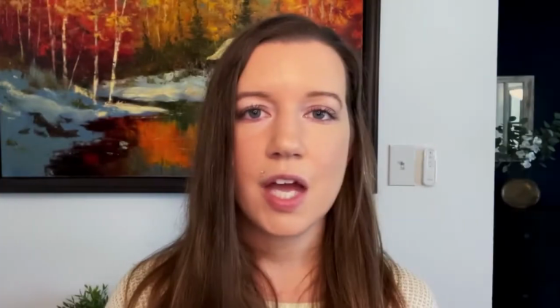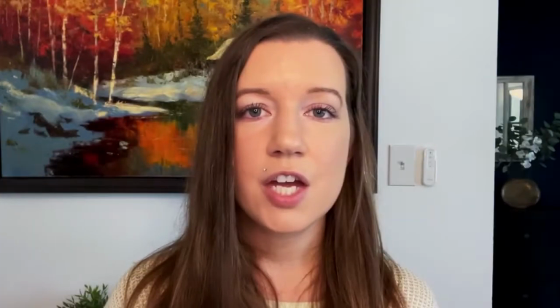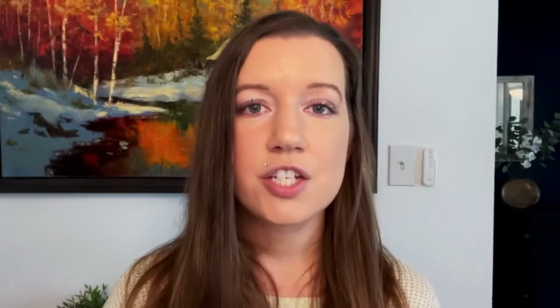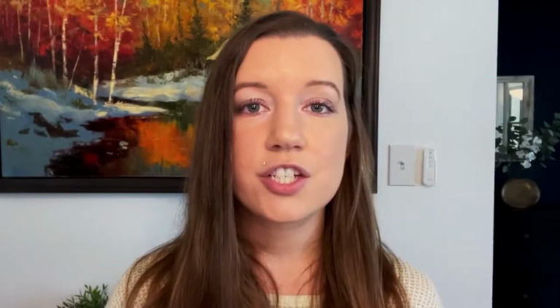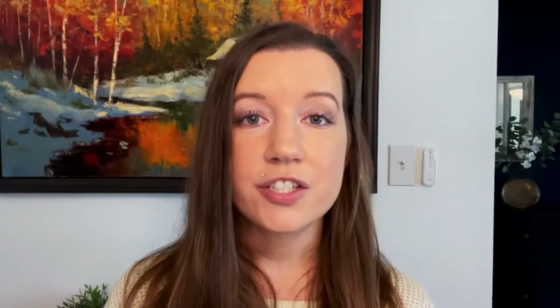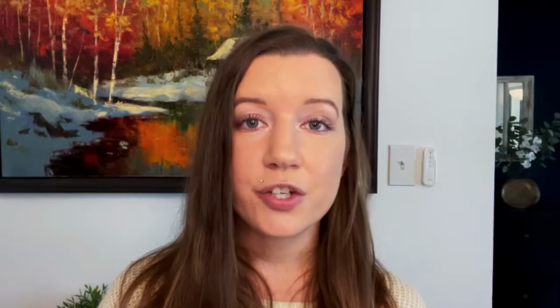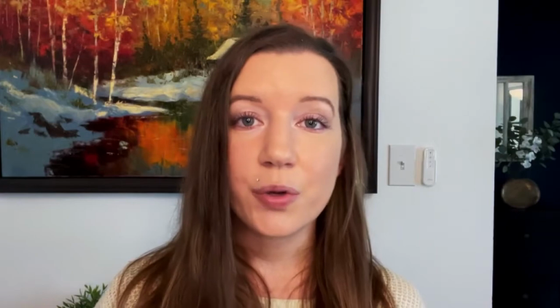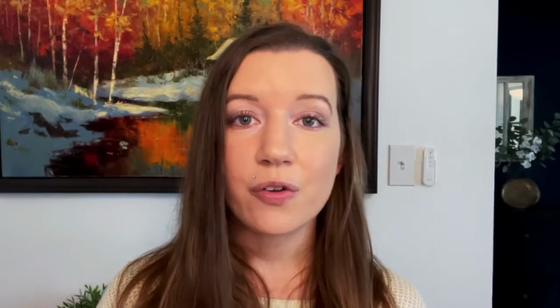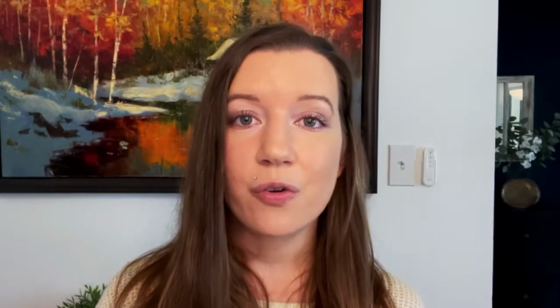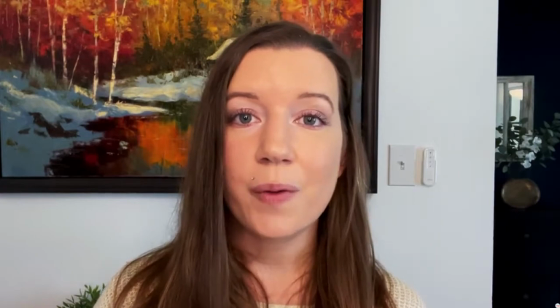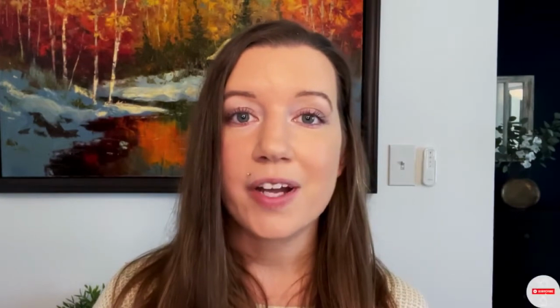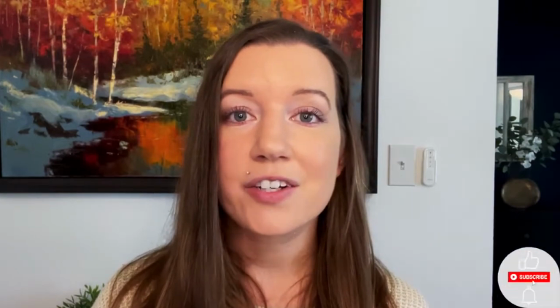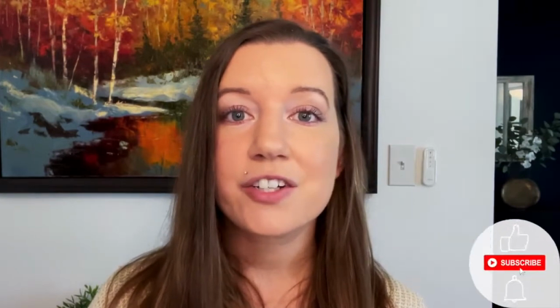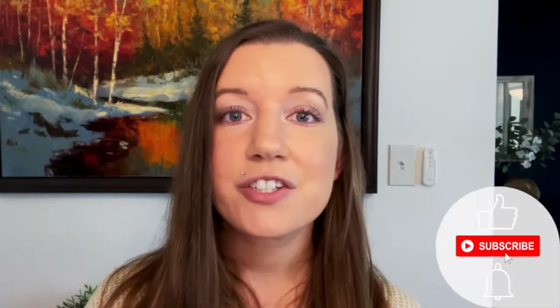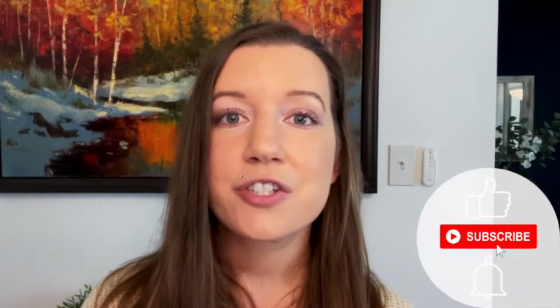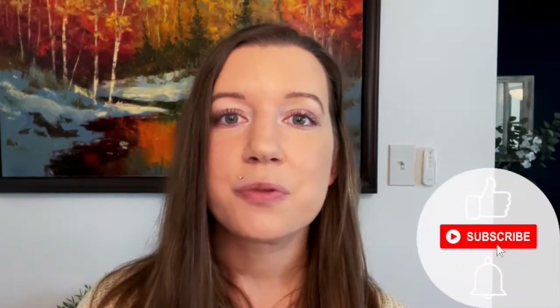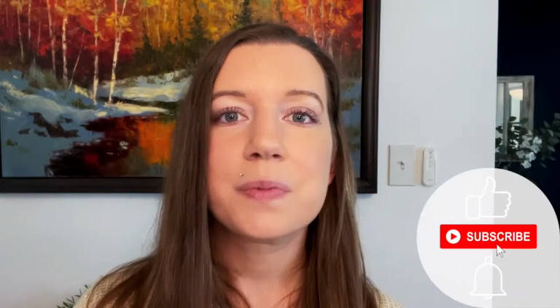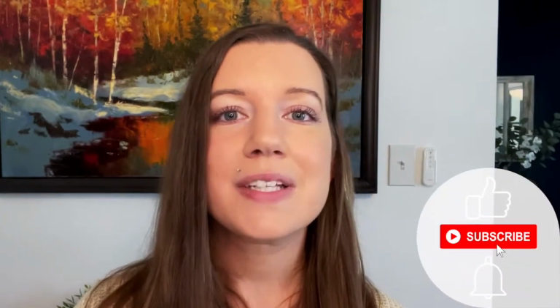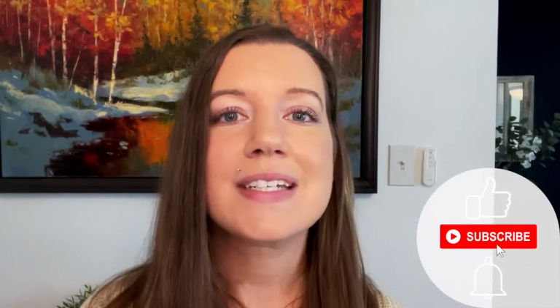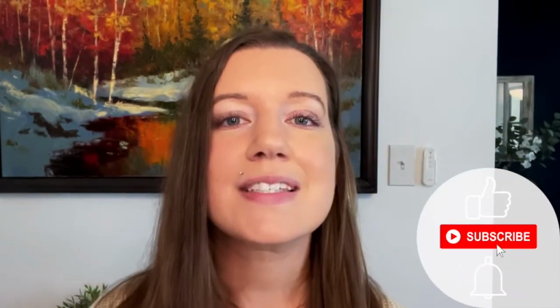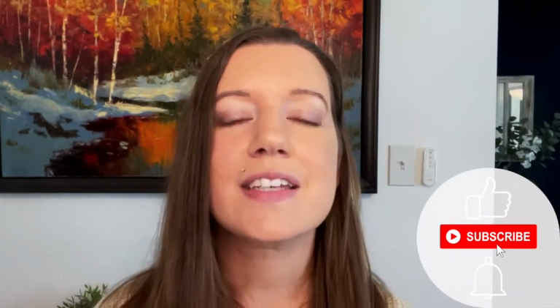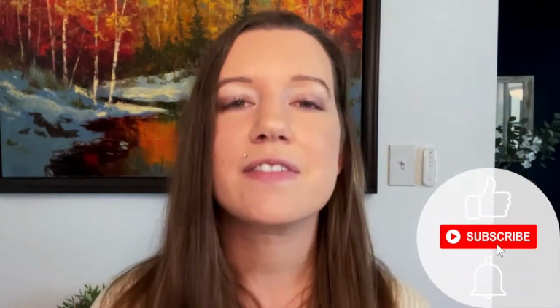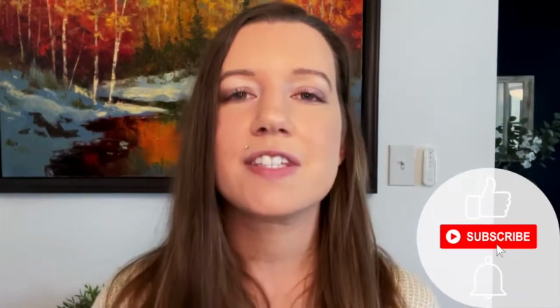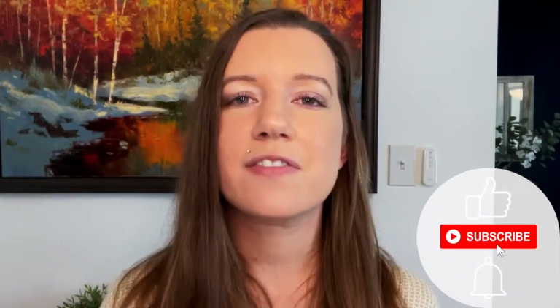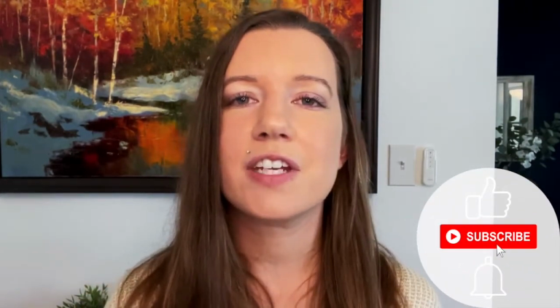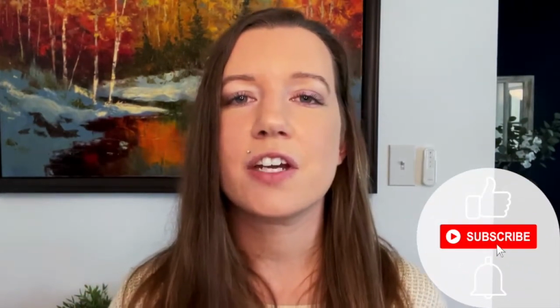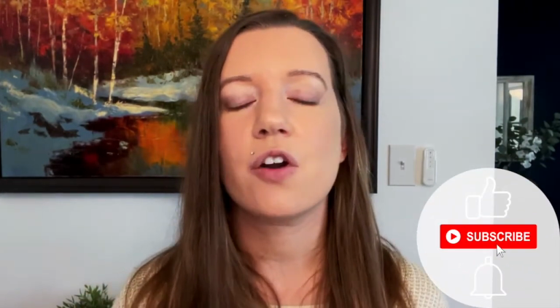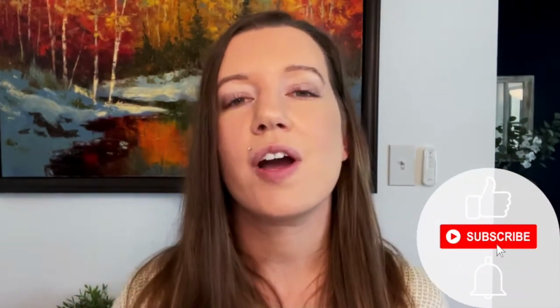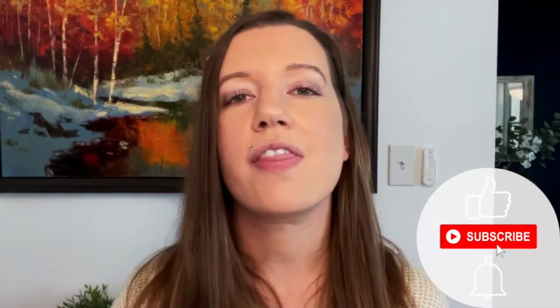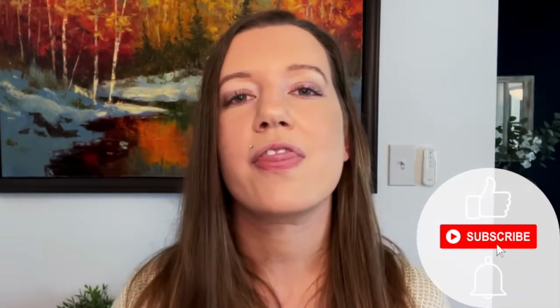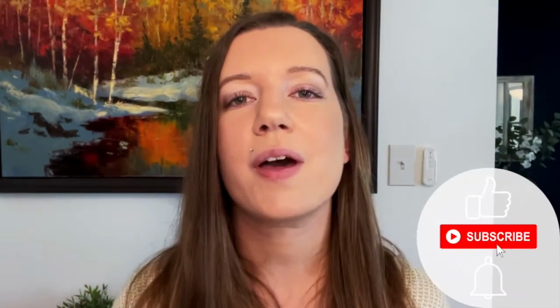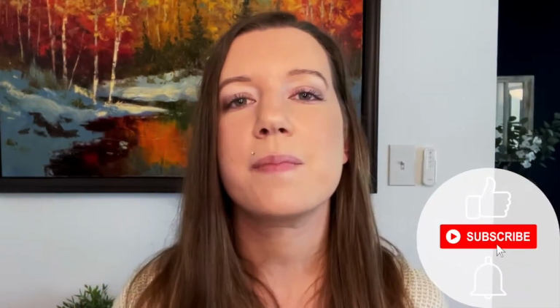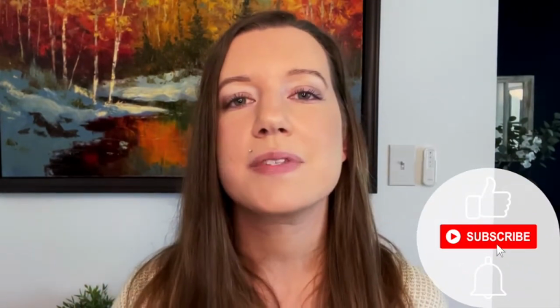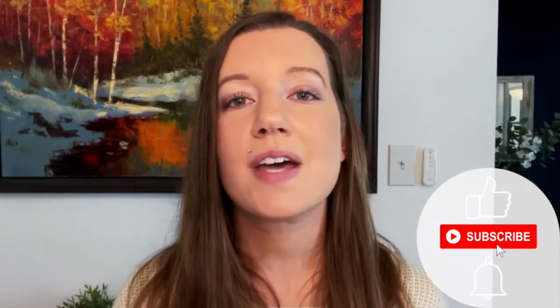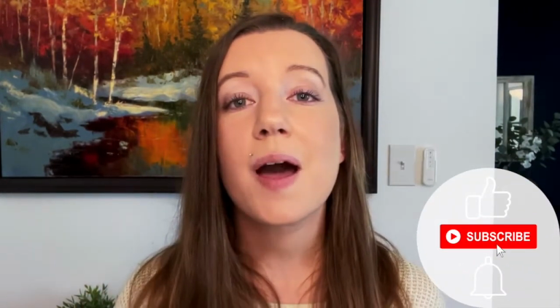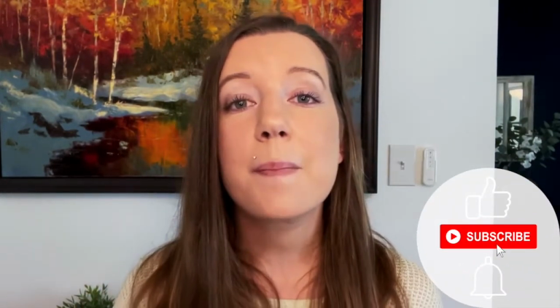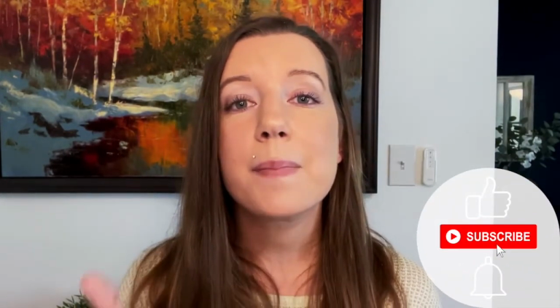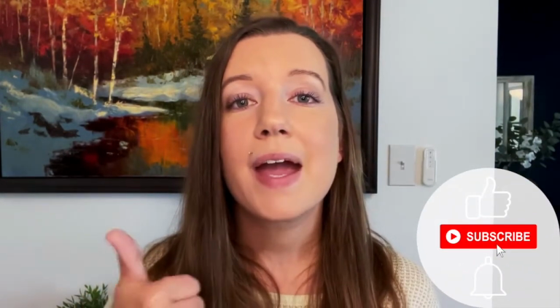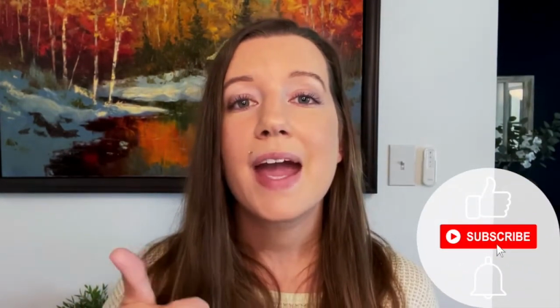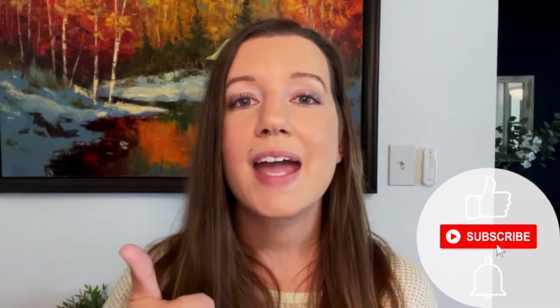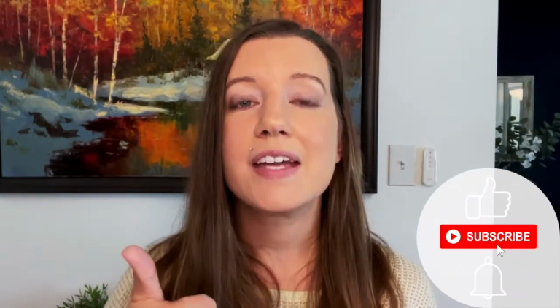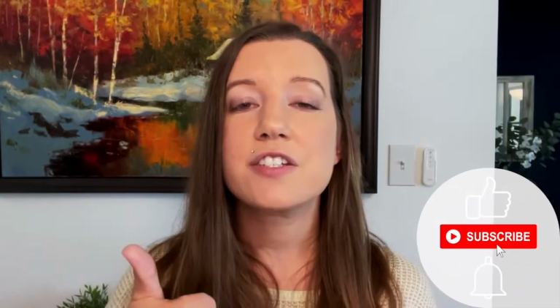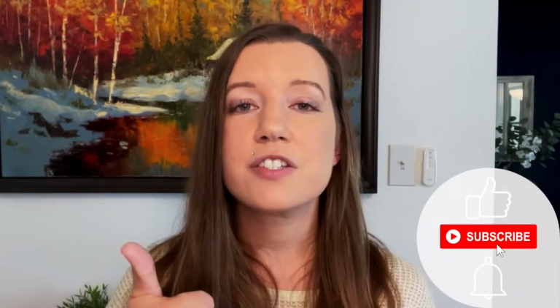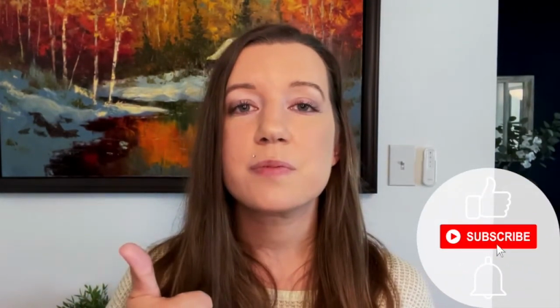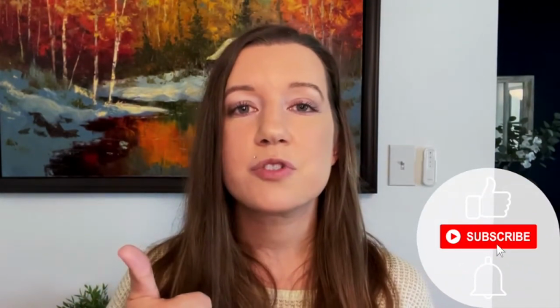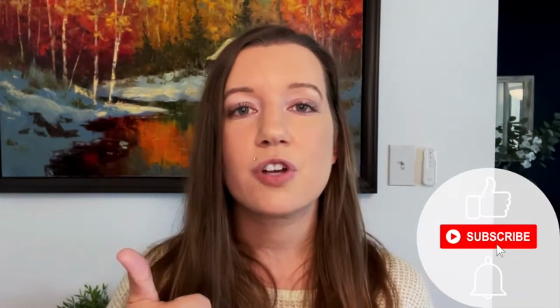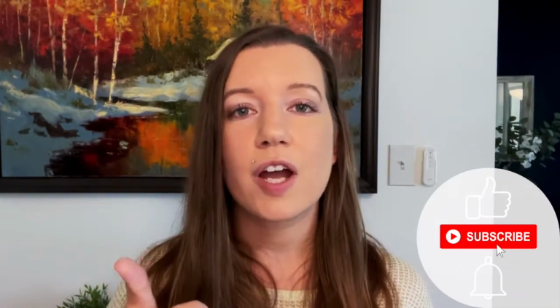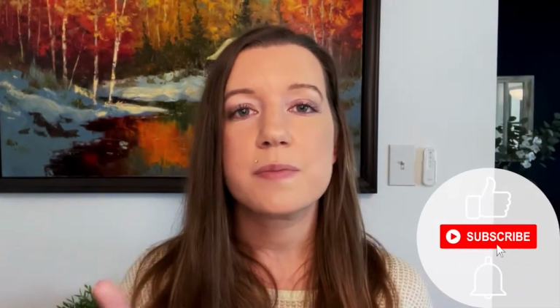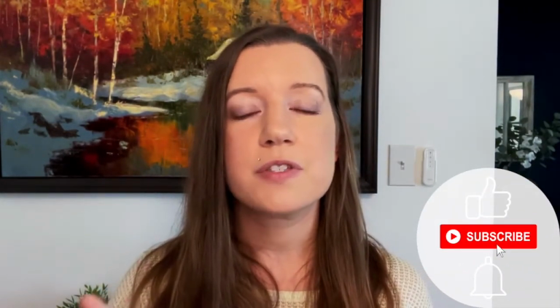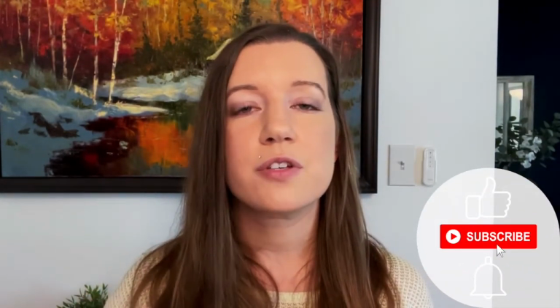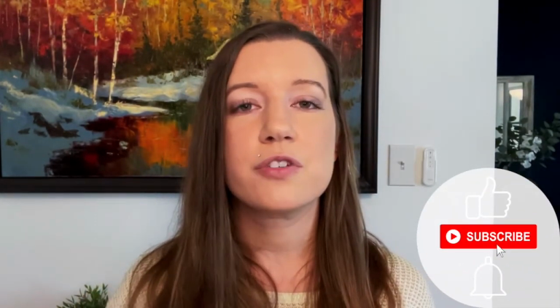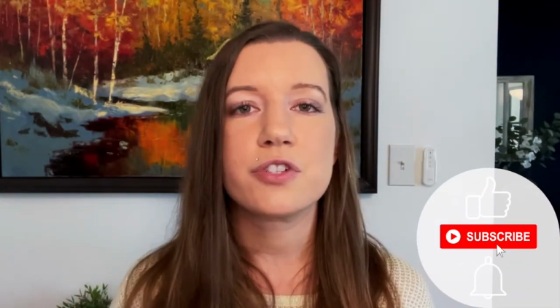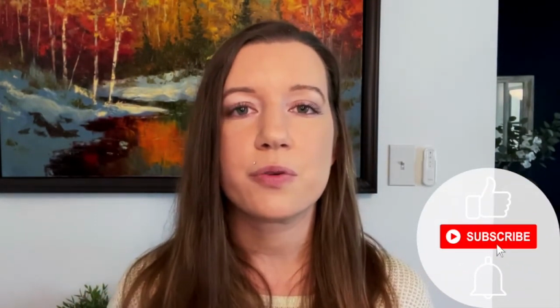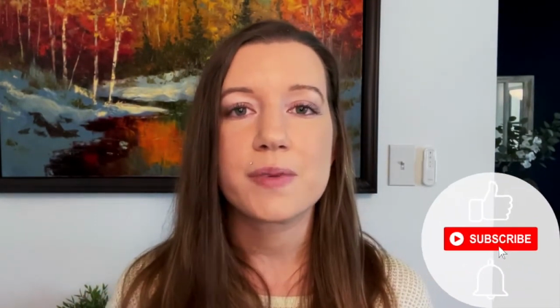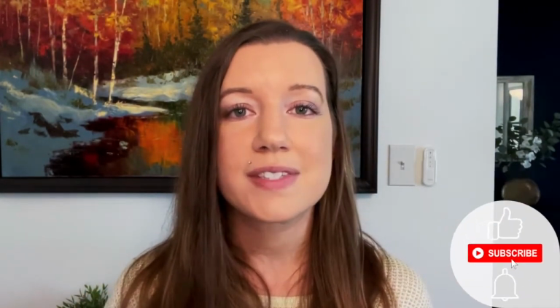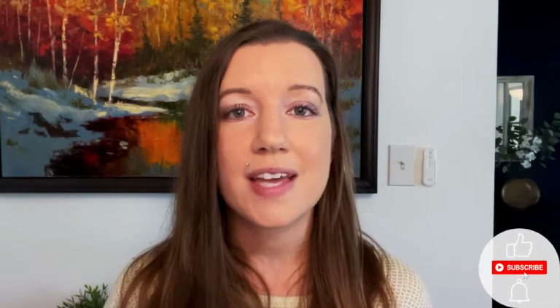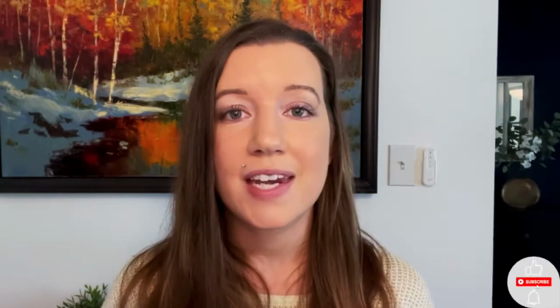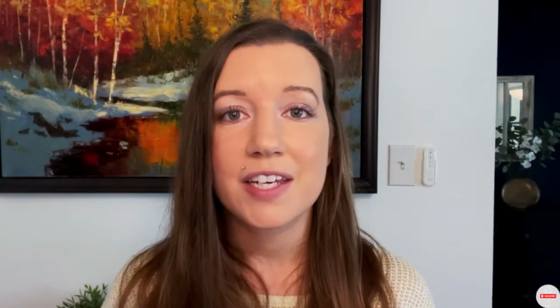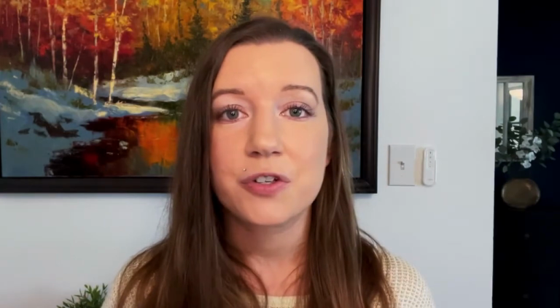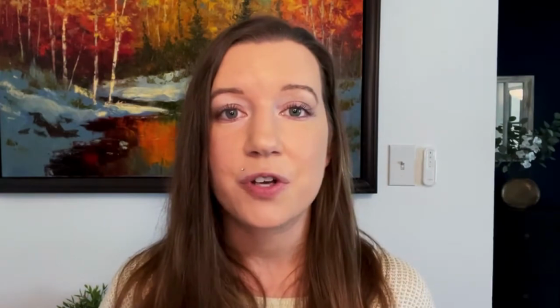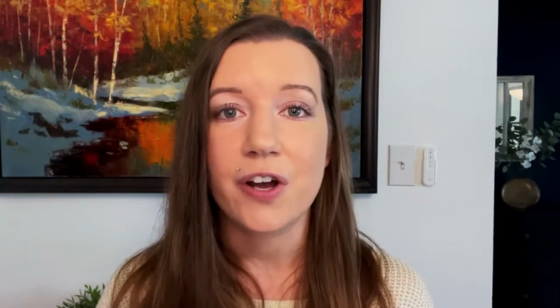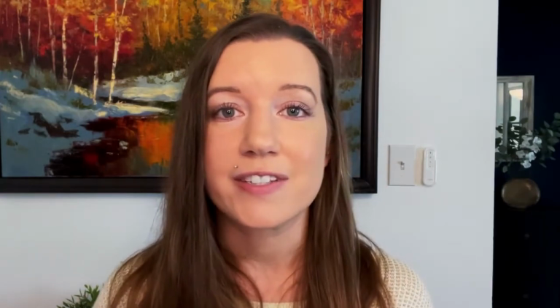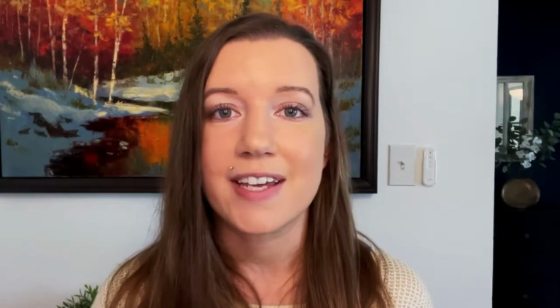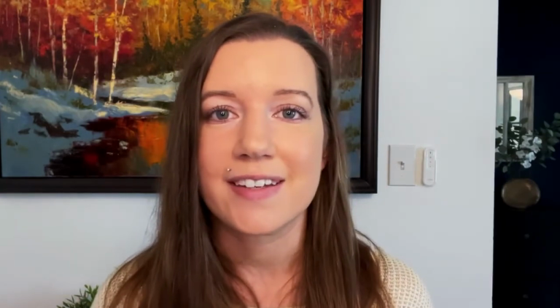Just a quick reminder to please give this video a thumbs up and to subscribe so you don't miss any new content.